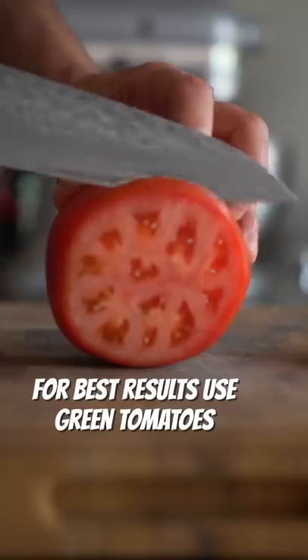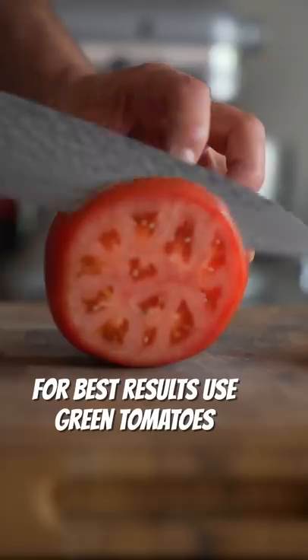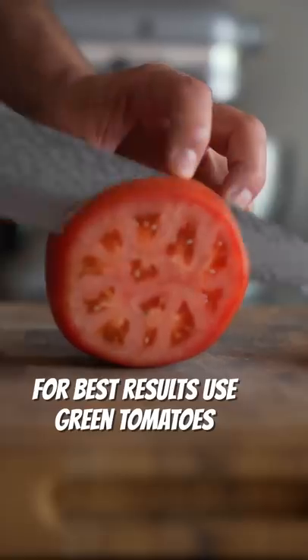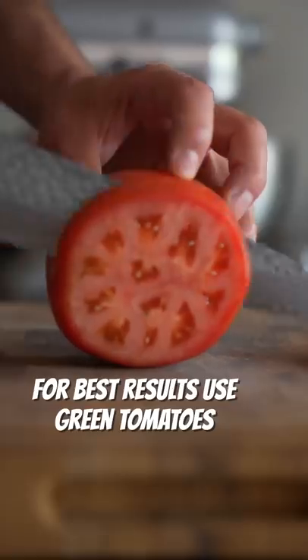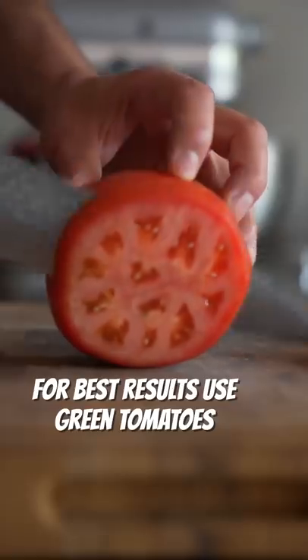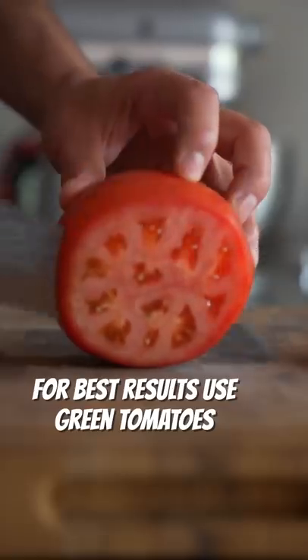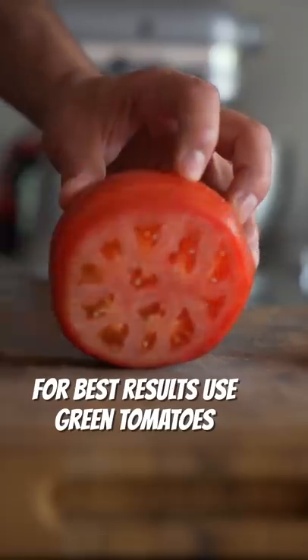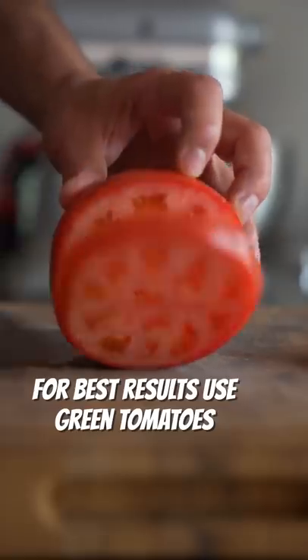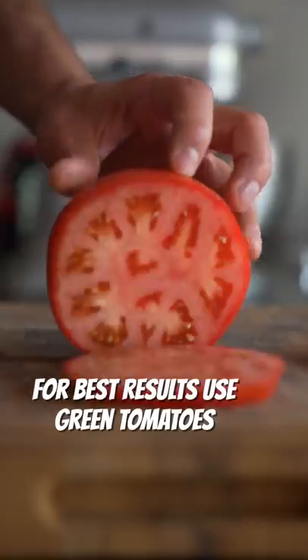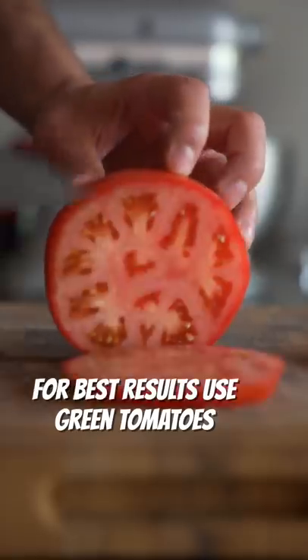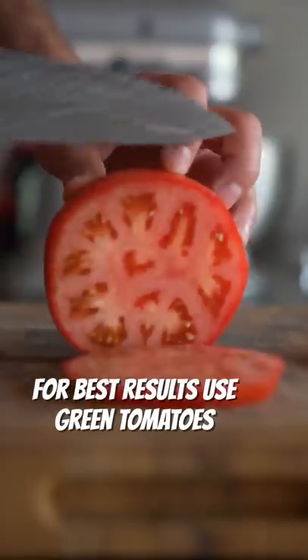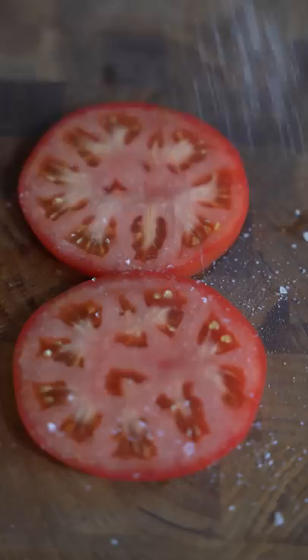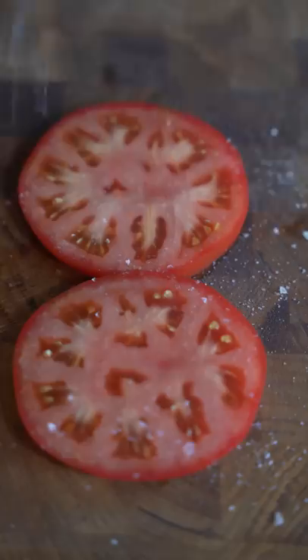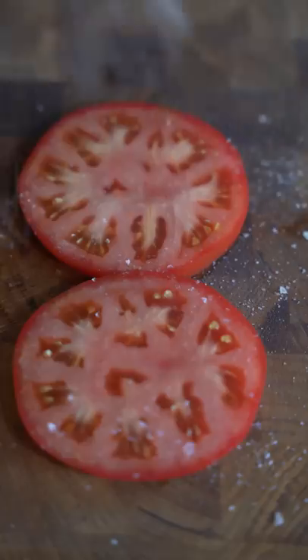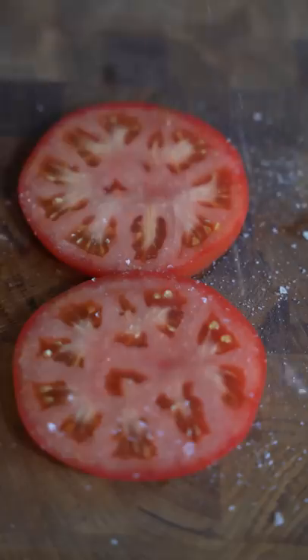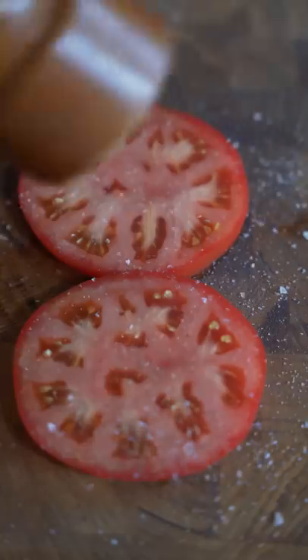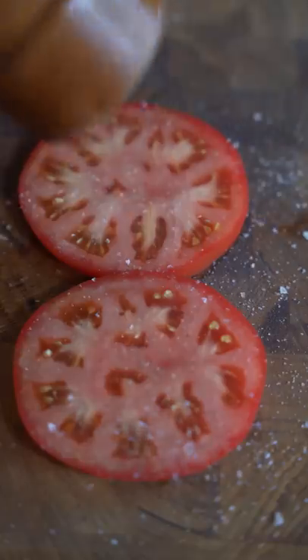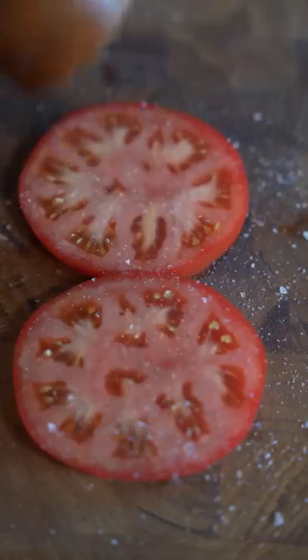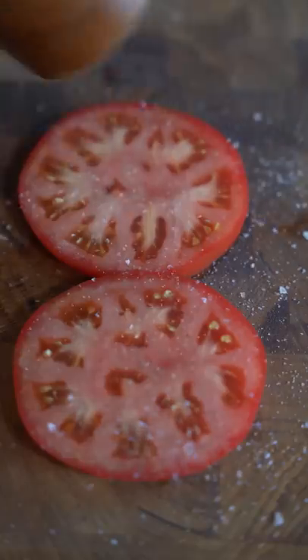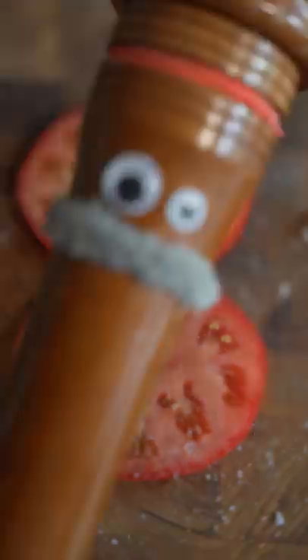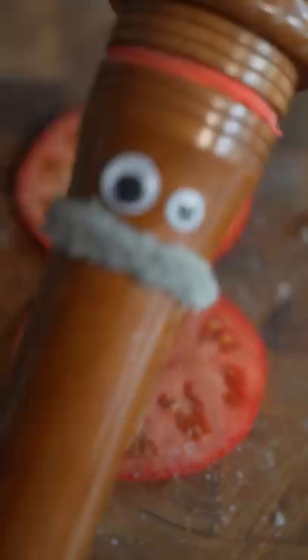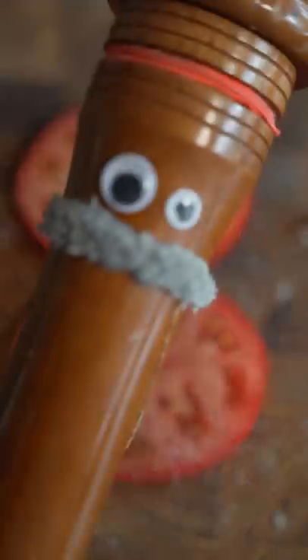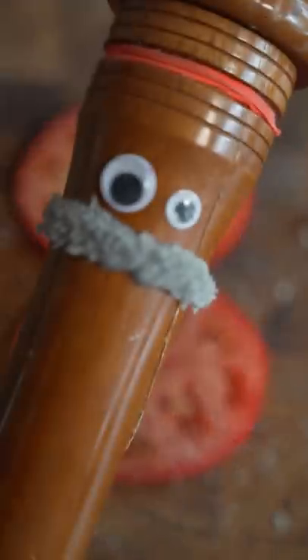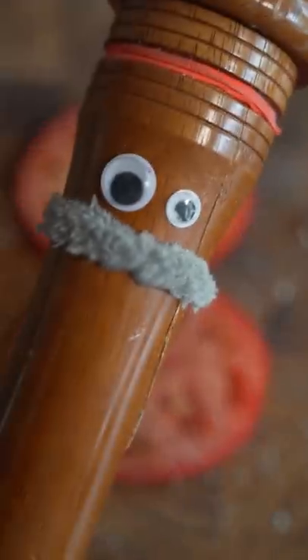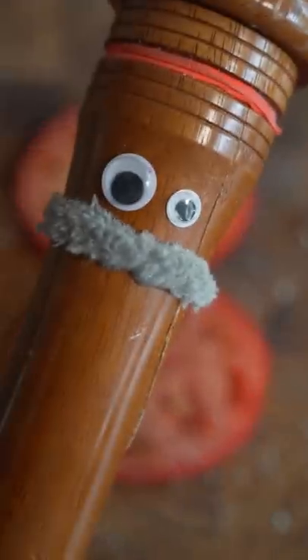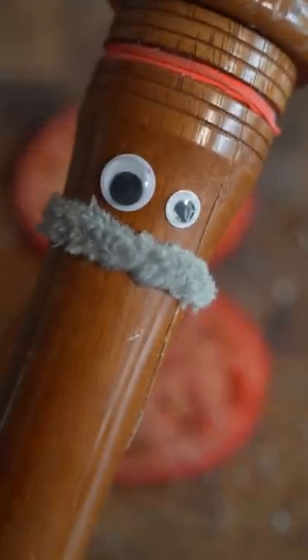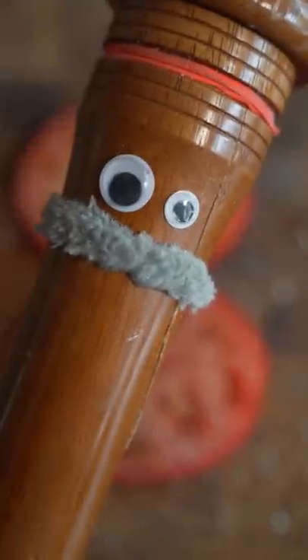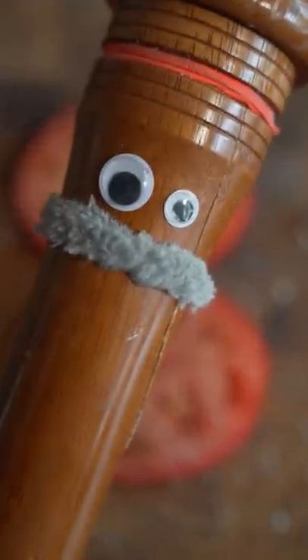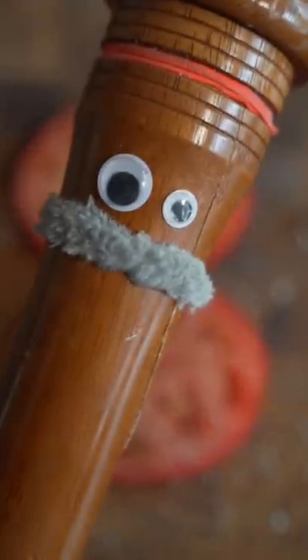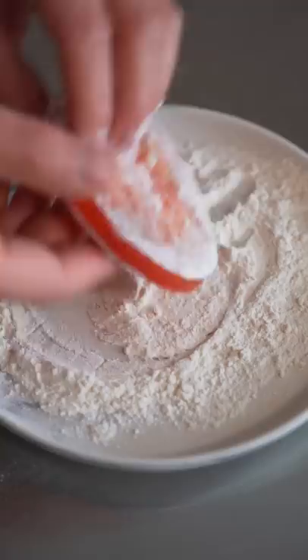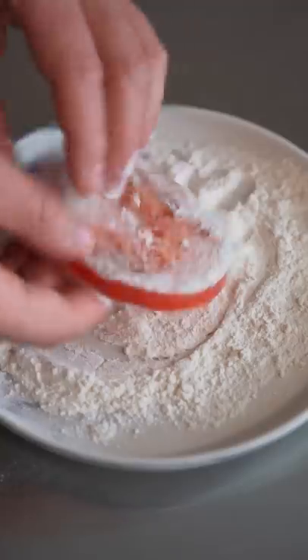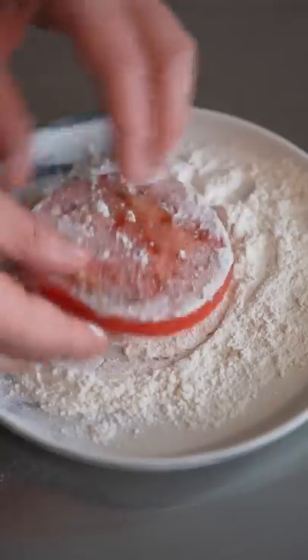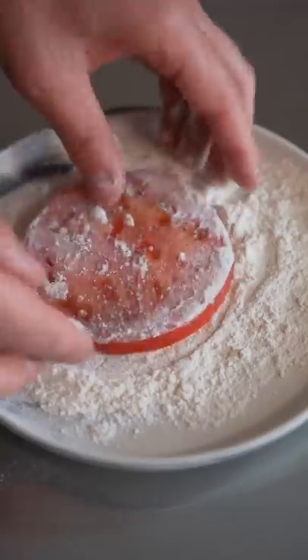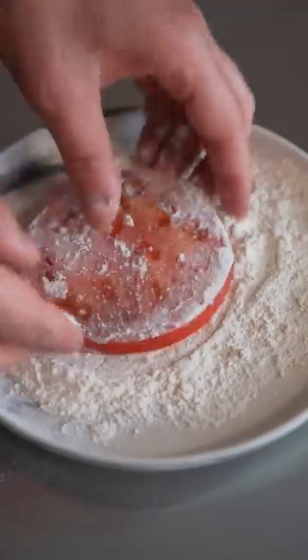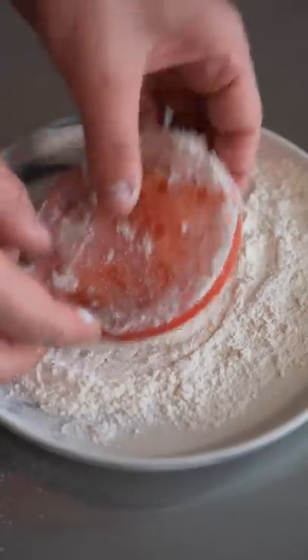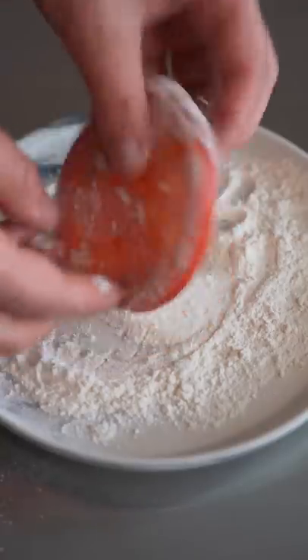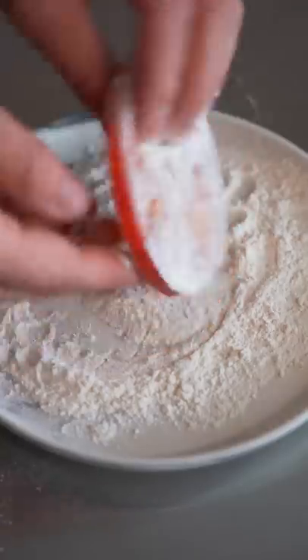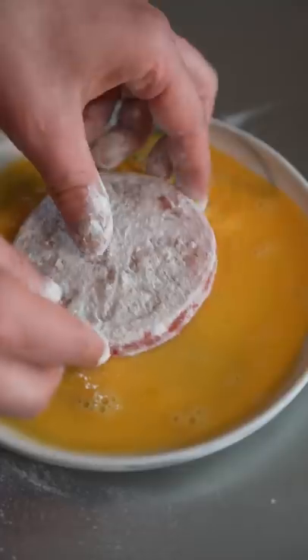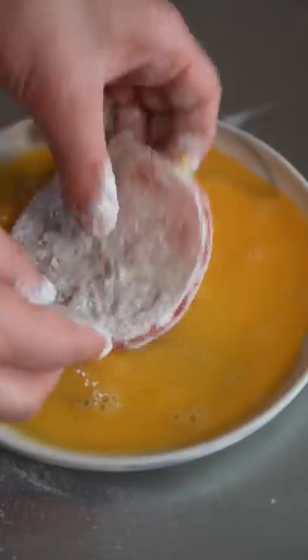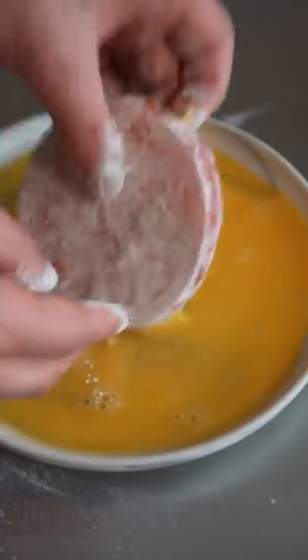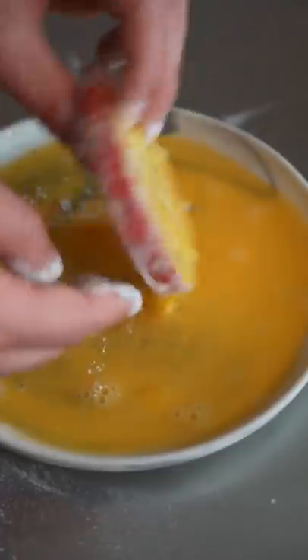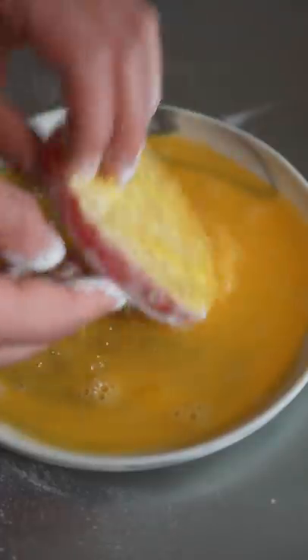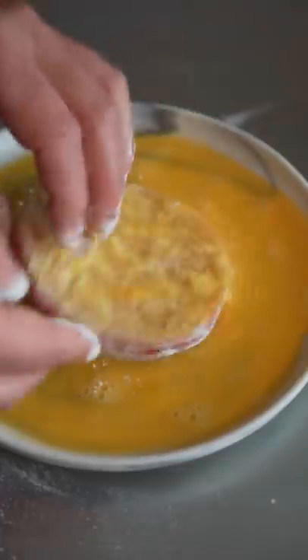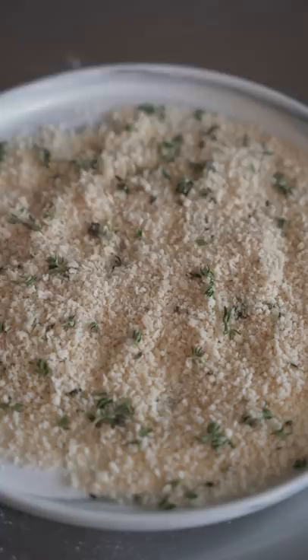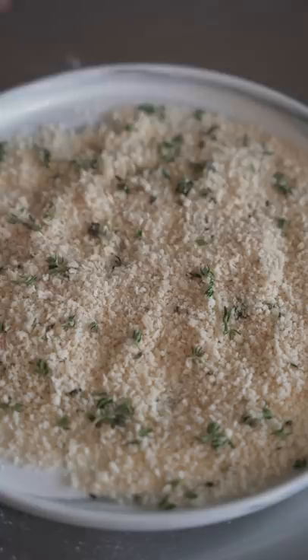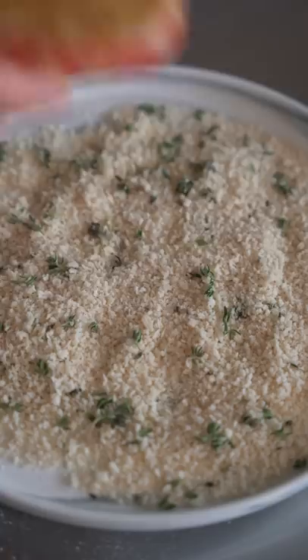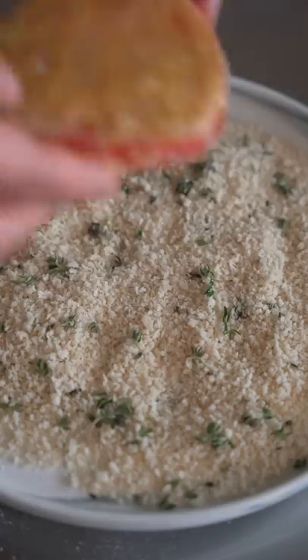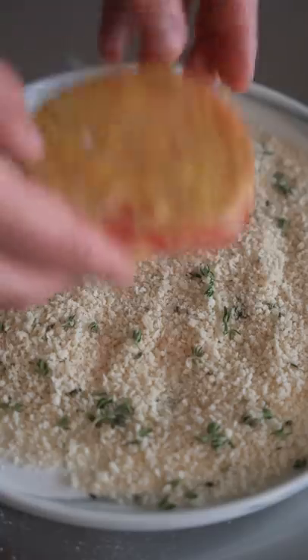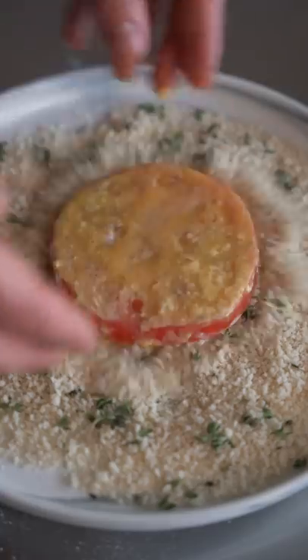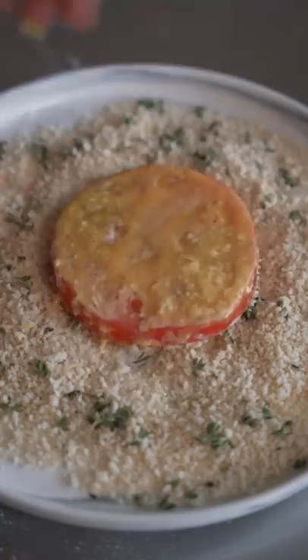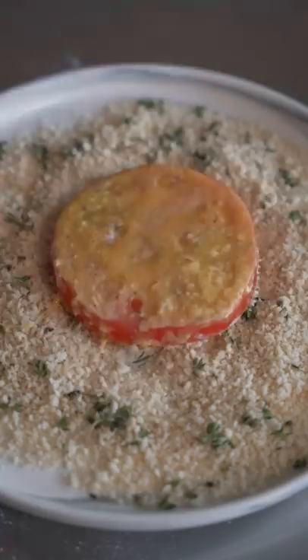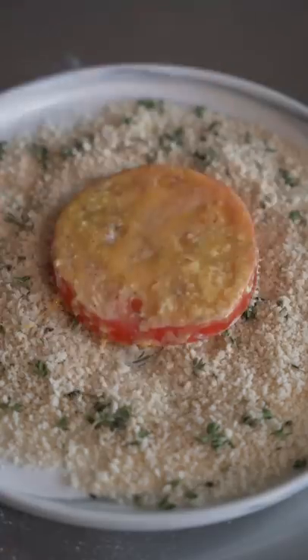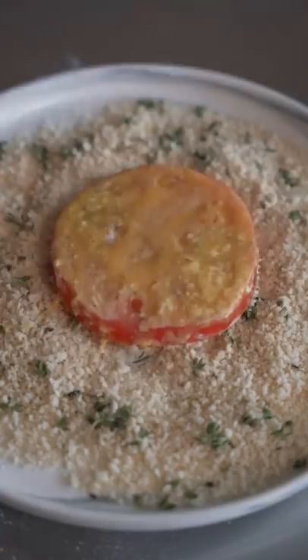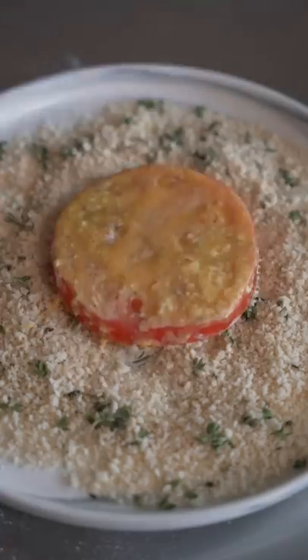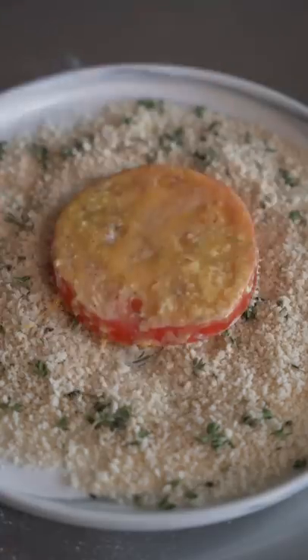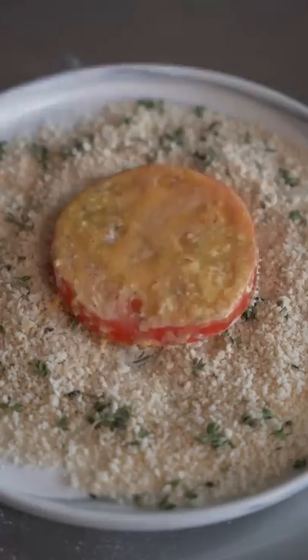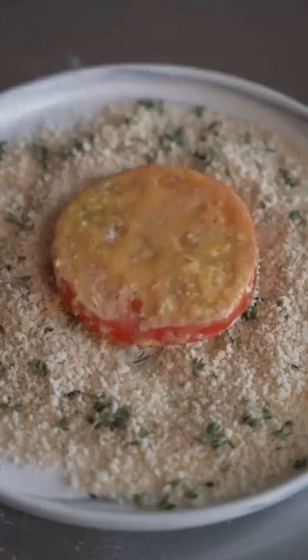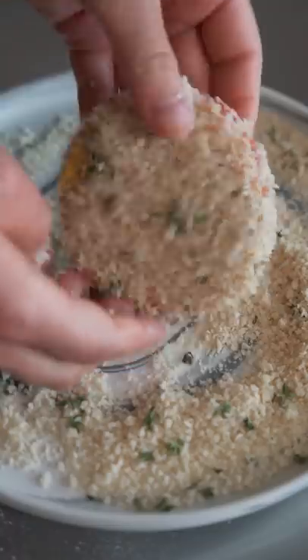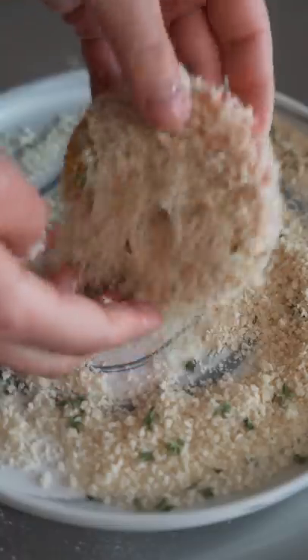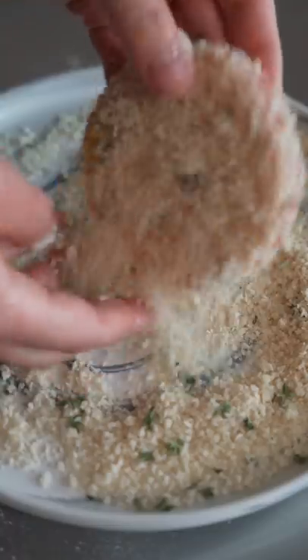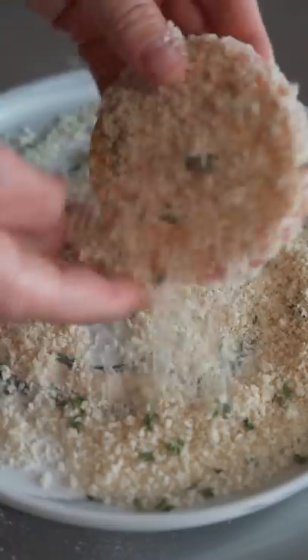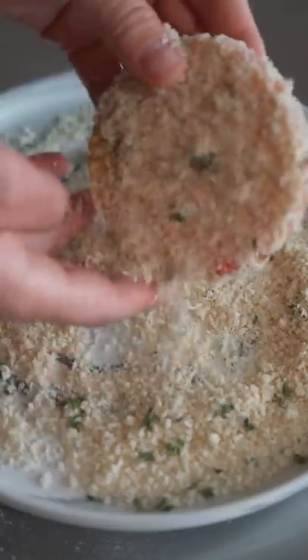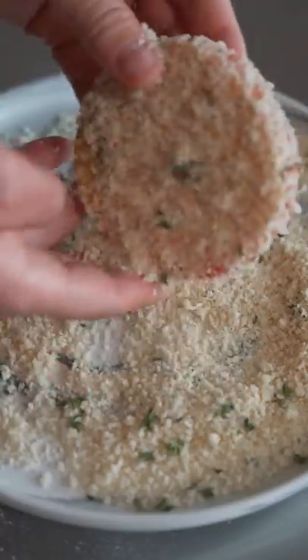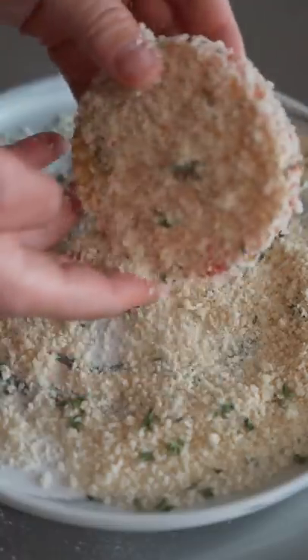Slice up your tomato, salt, pepper — AKA Gilbert — then flour, egg wash, and into panko with thyme. And just coat it up.